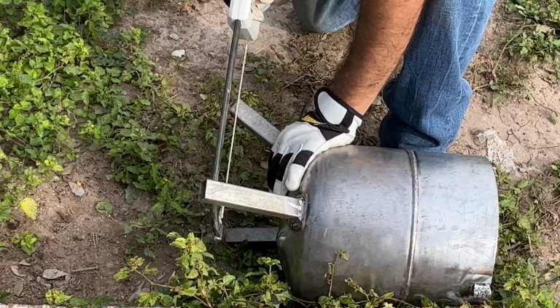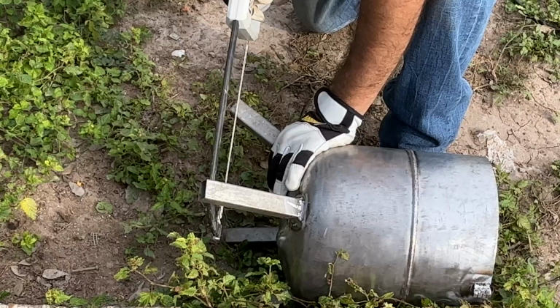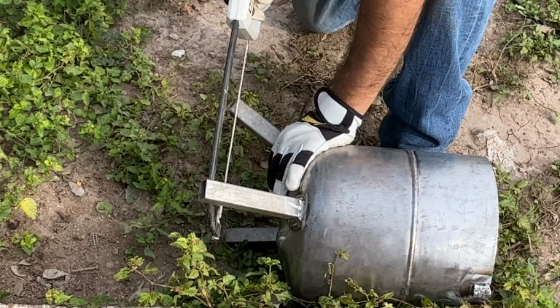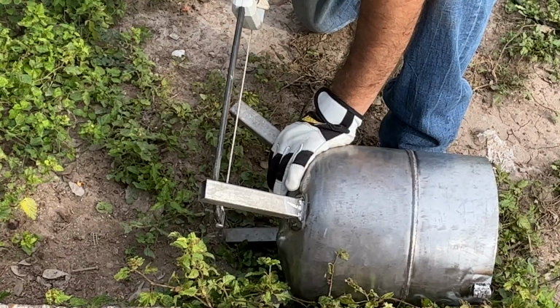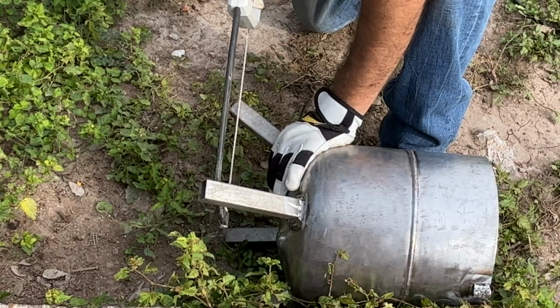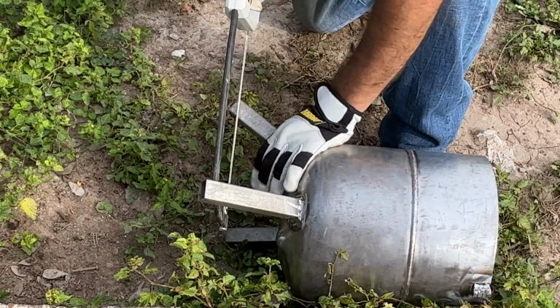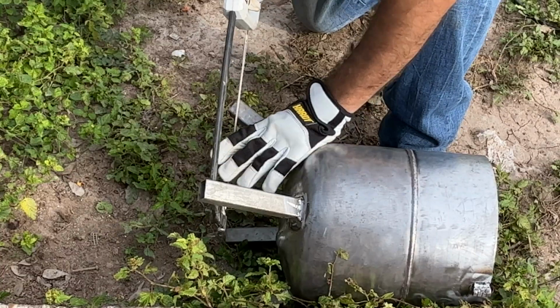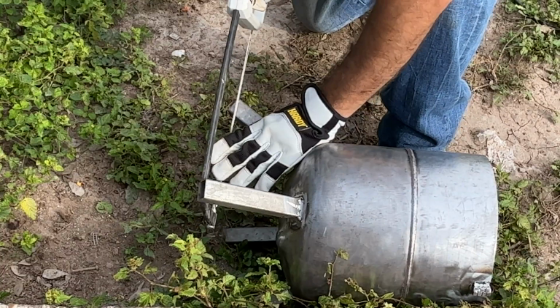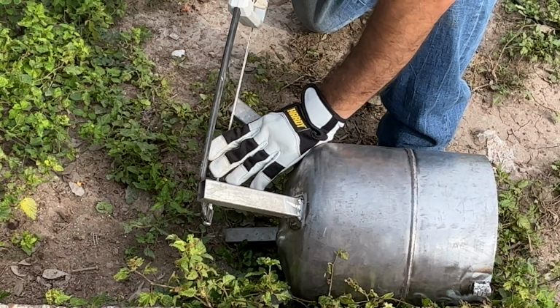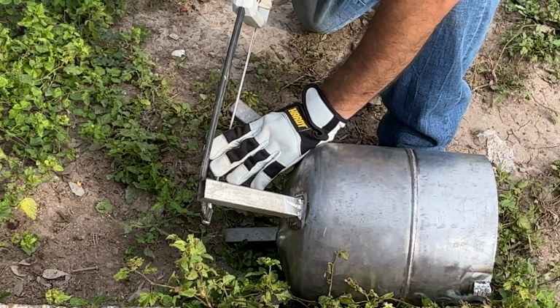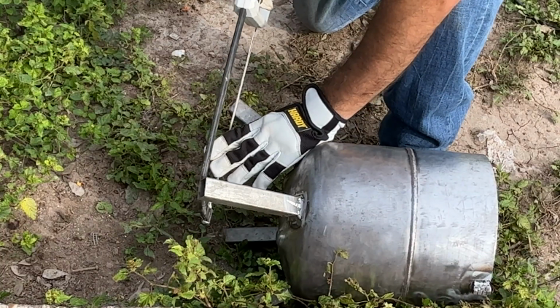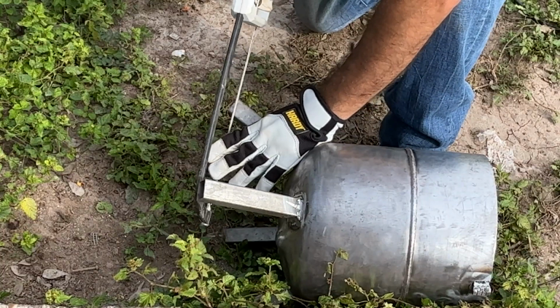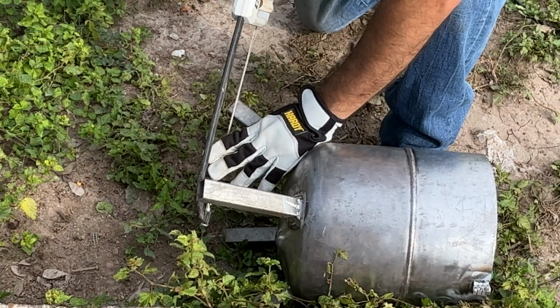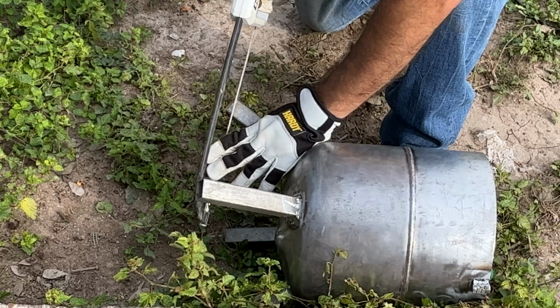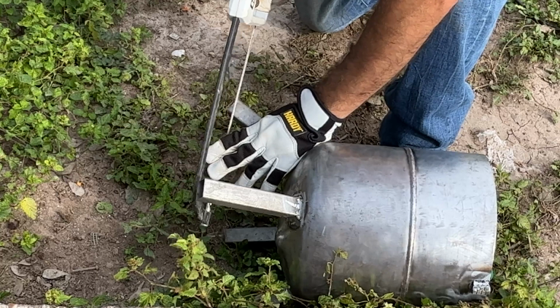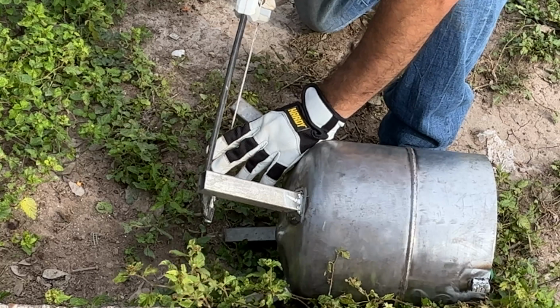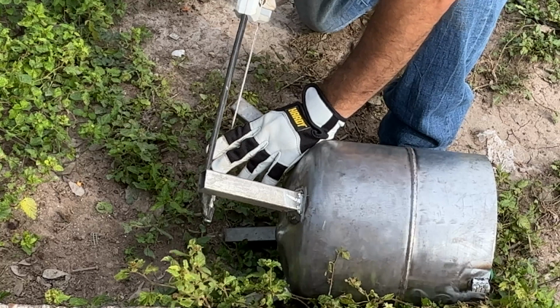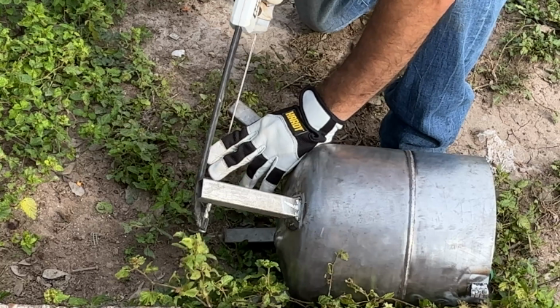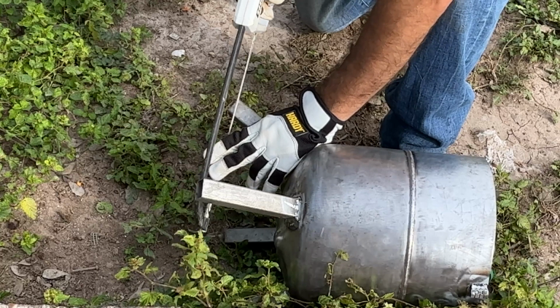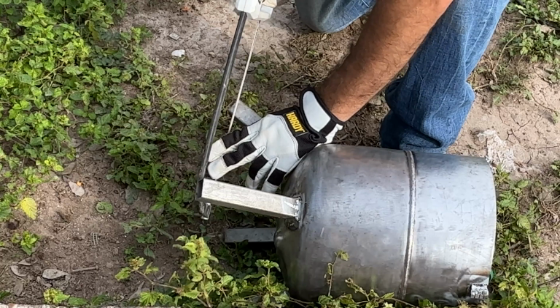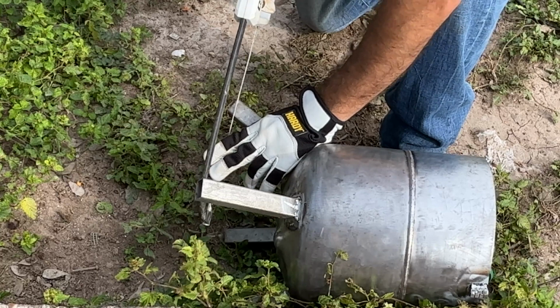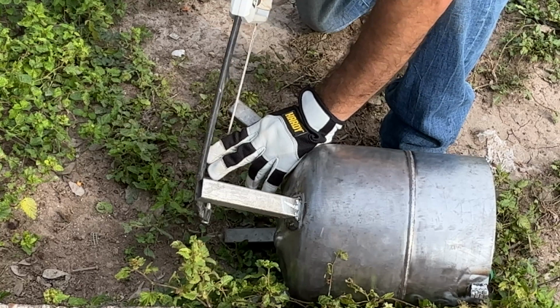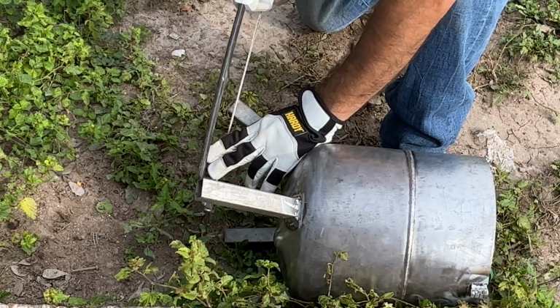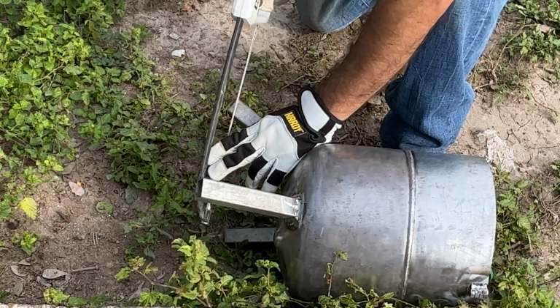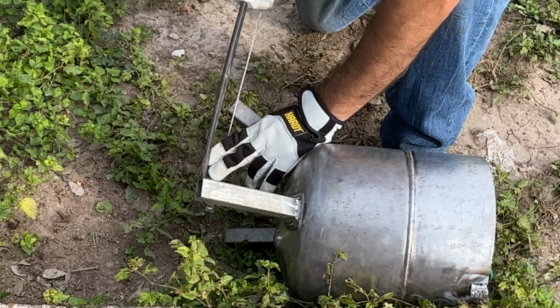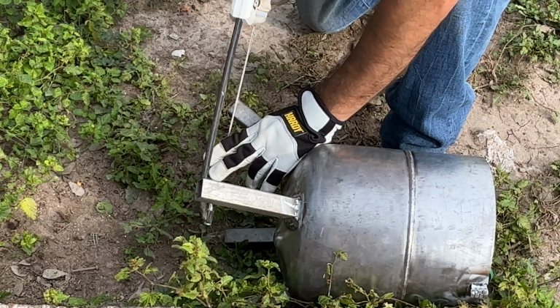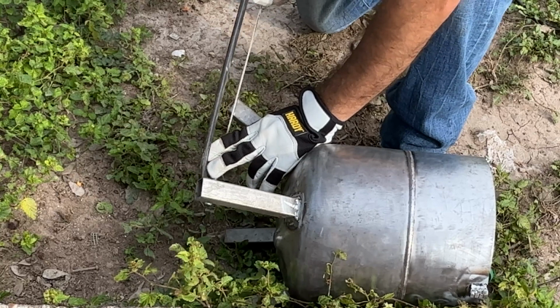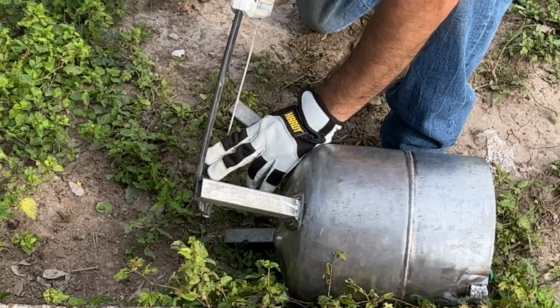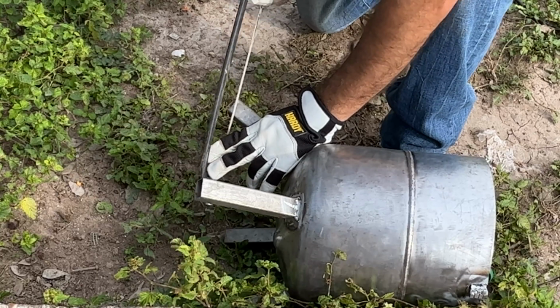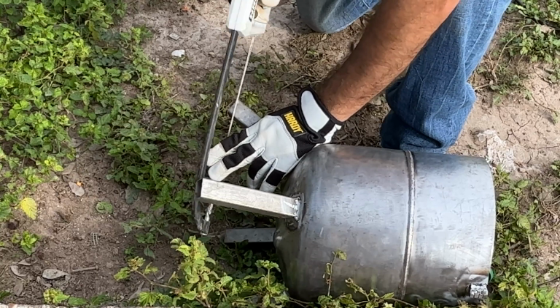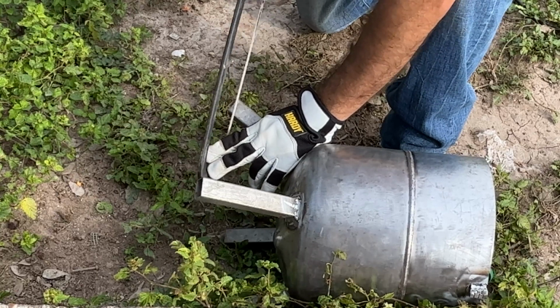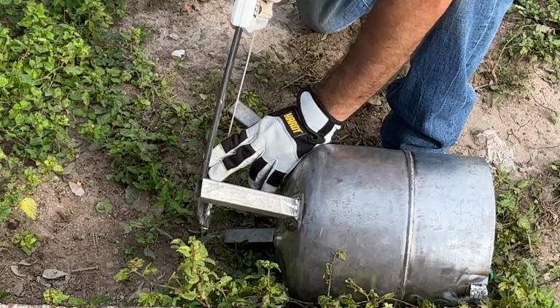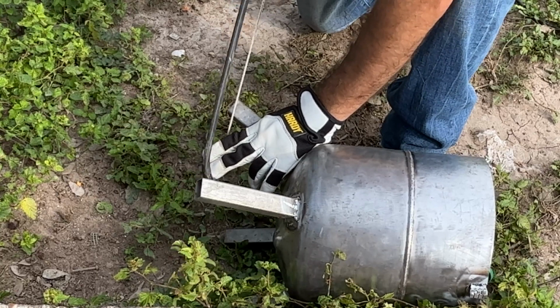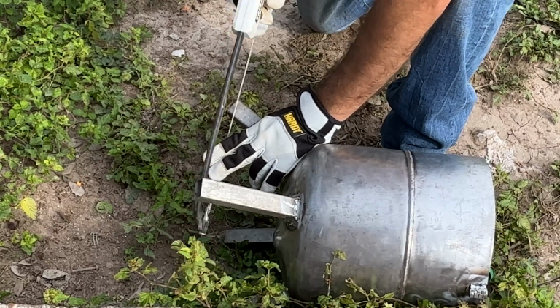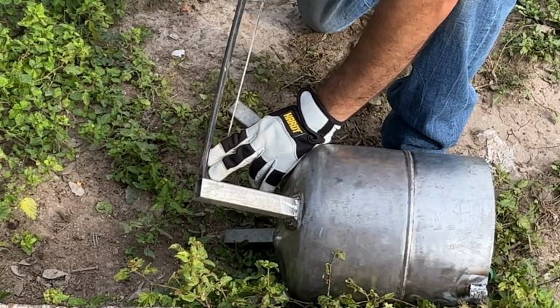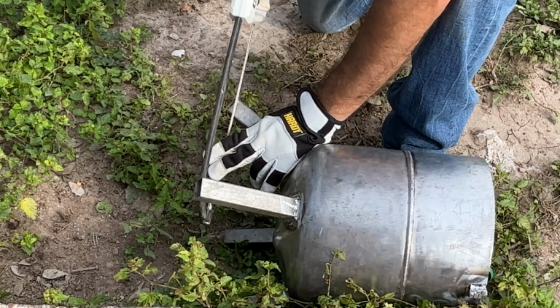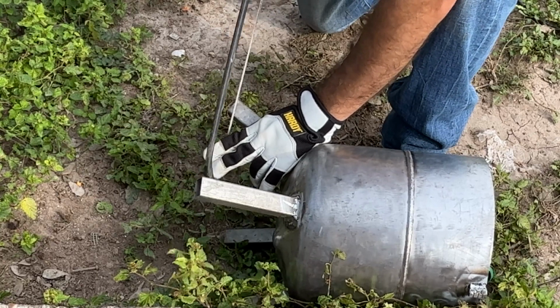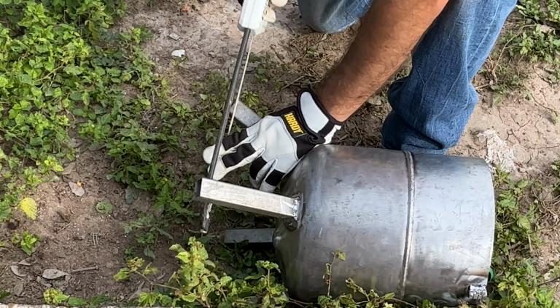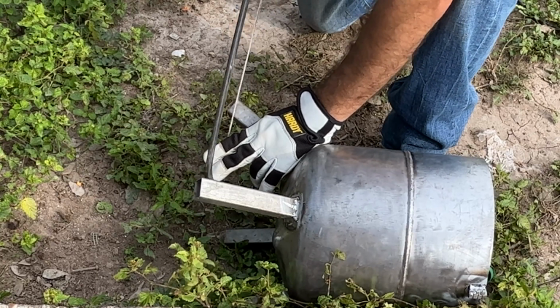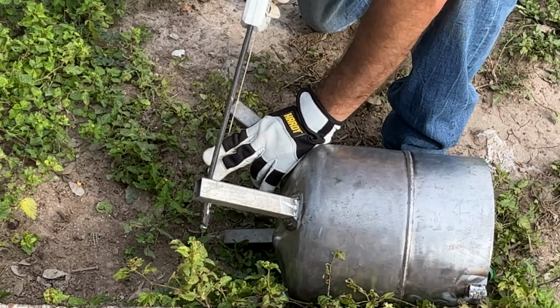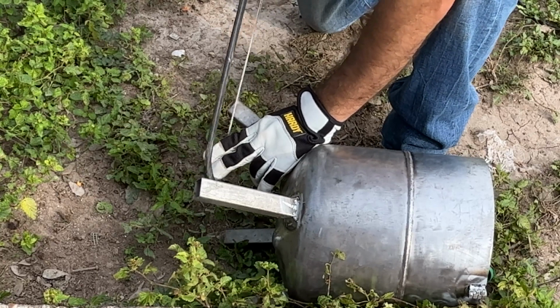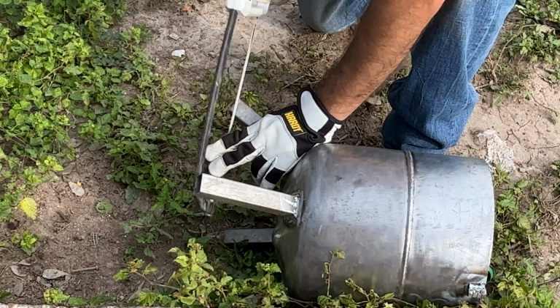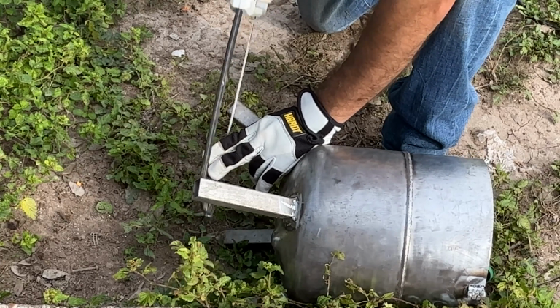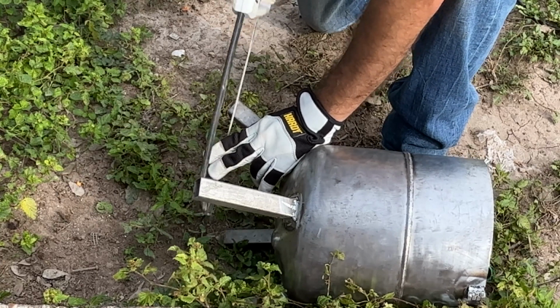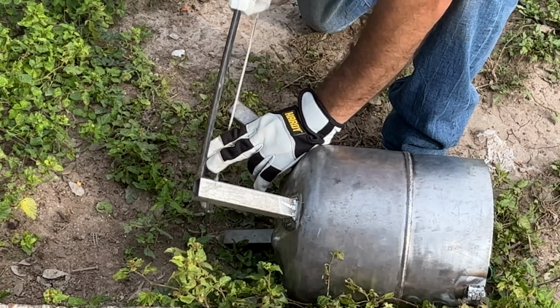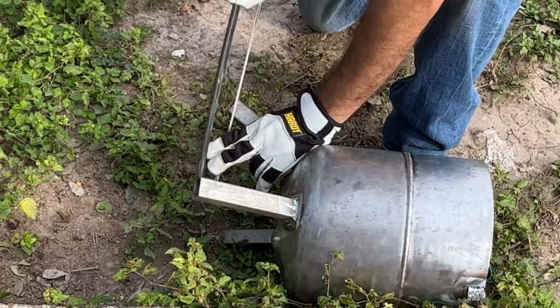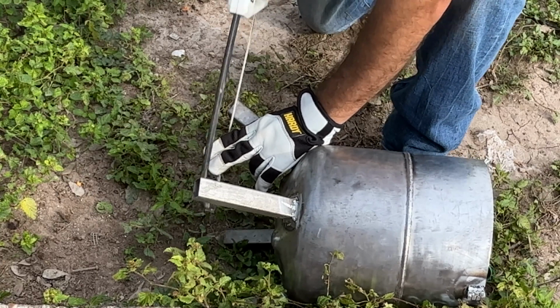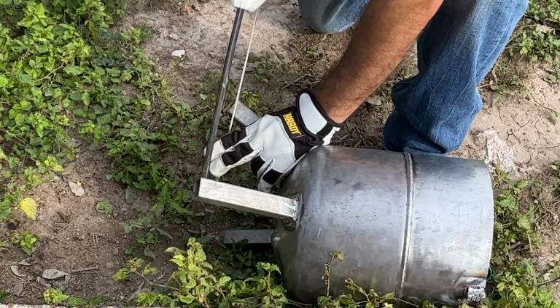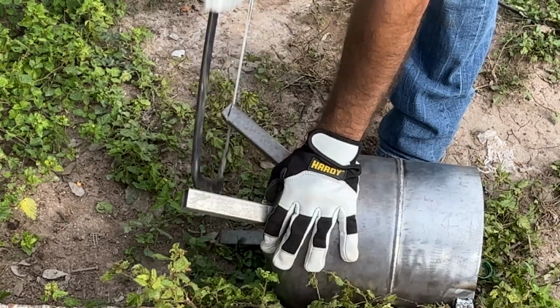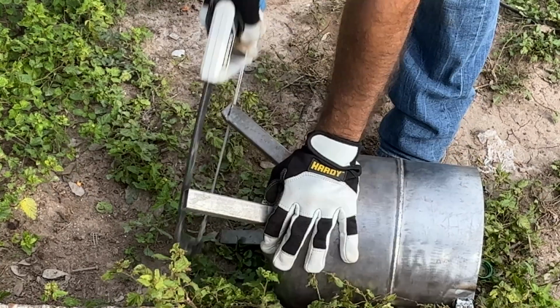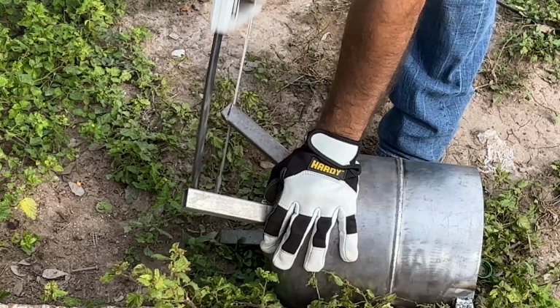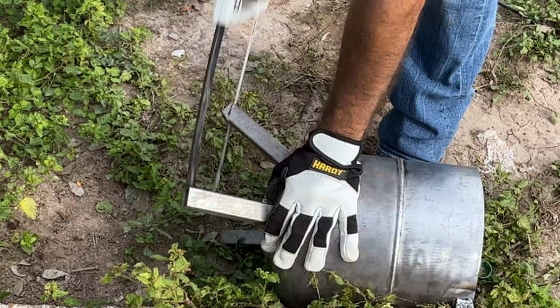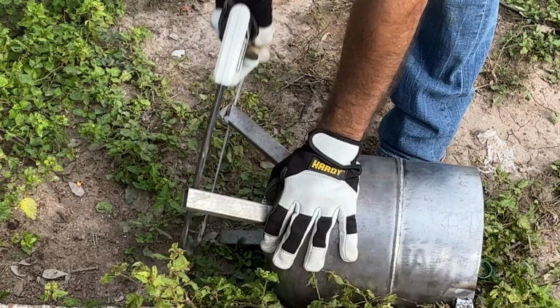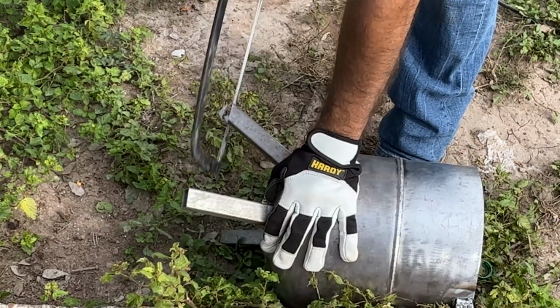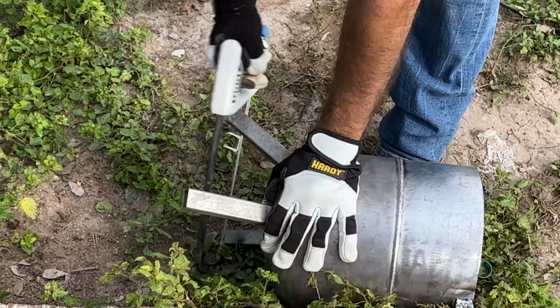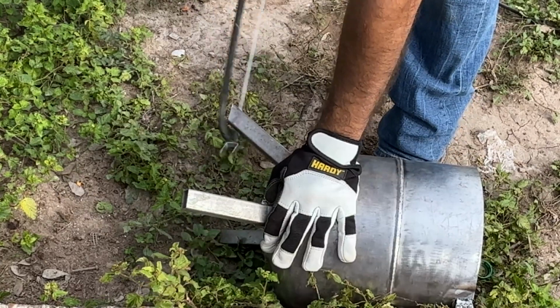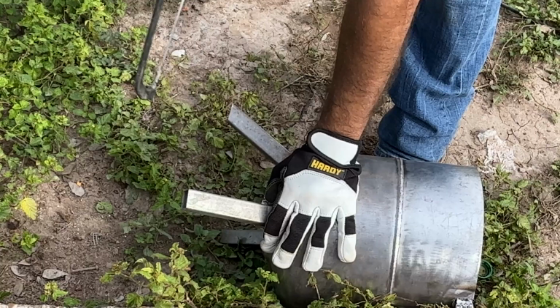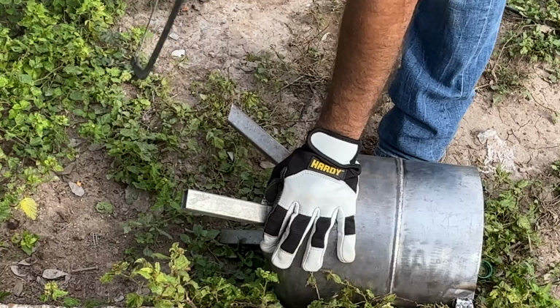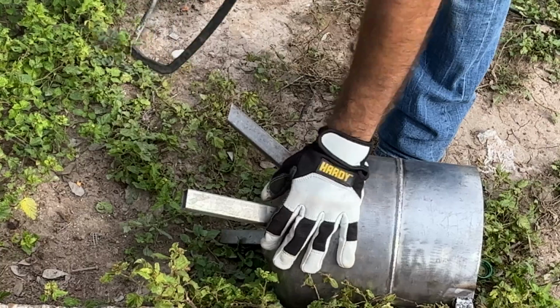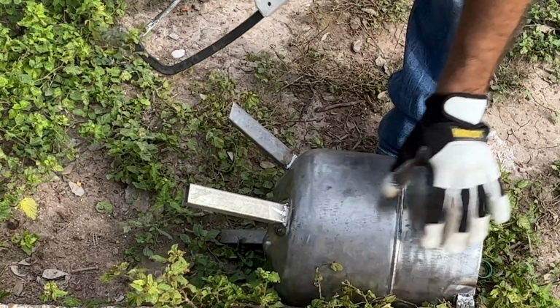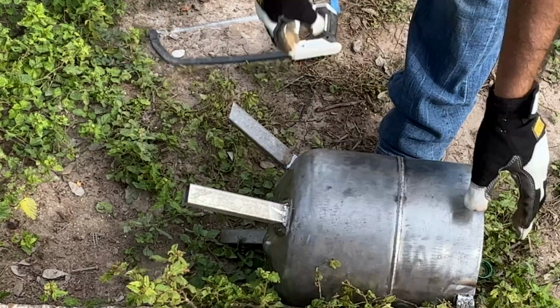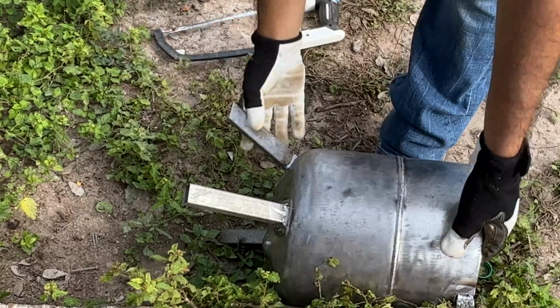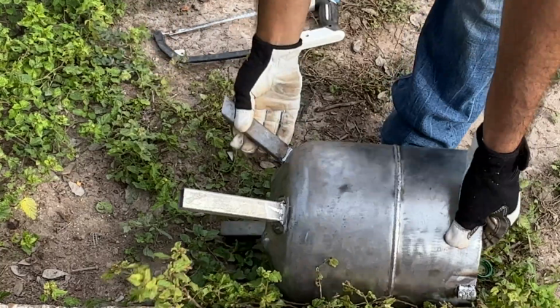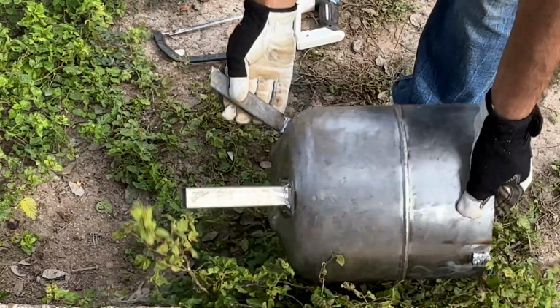Cut off a lower section of all 4 legs at an angle so that they make complete contact with the ground and the furnace remains leveled.